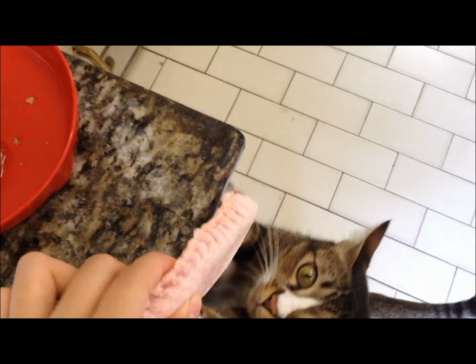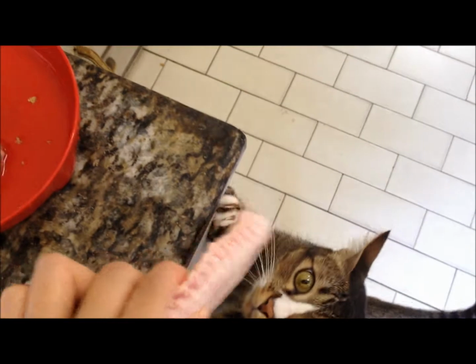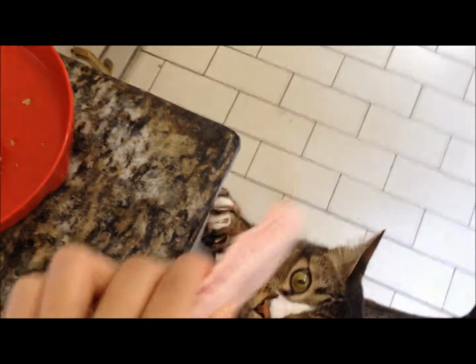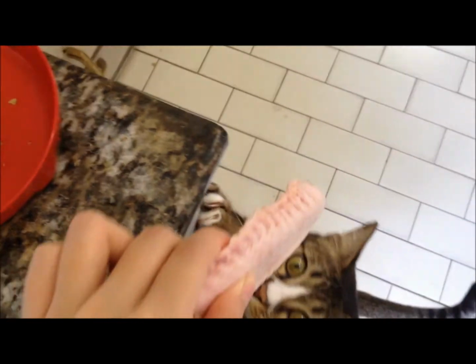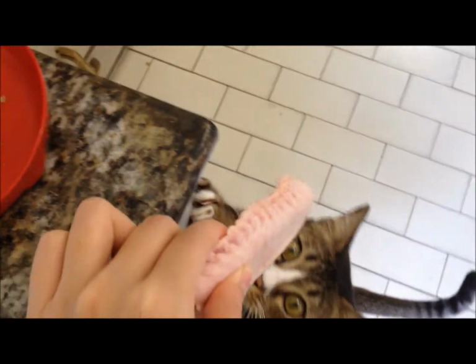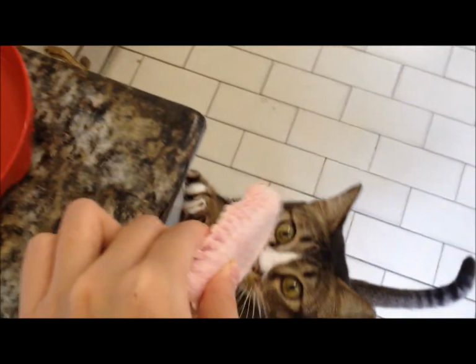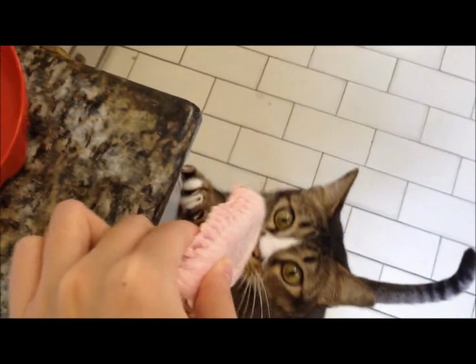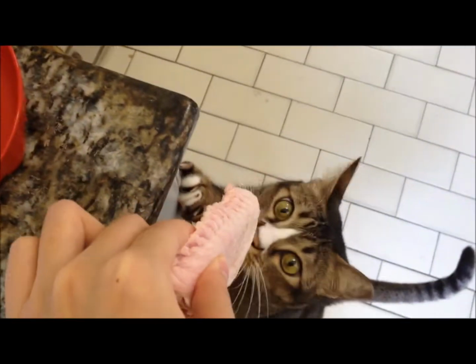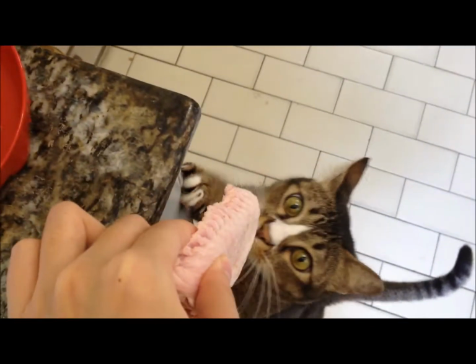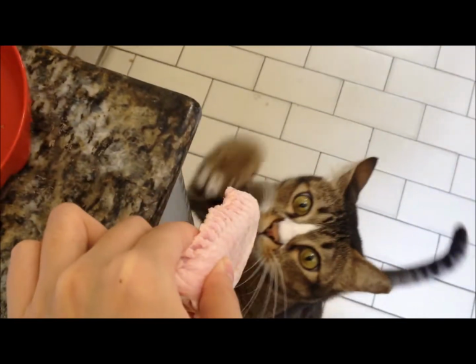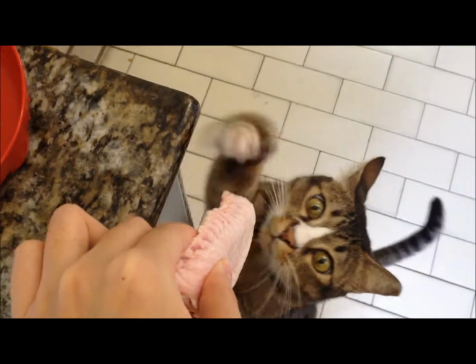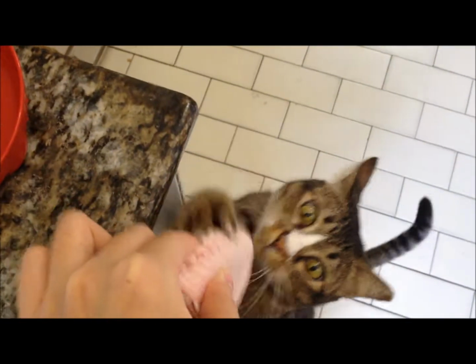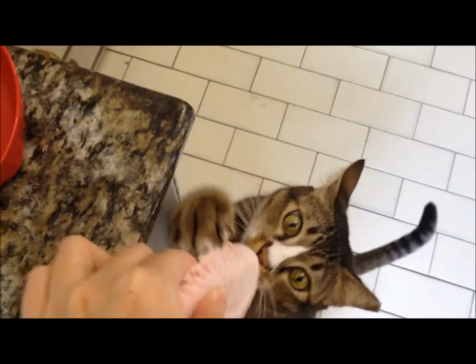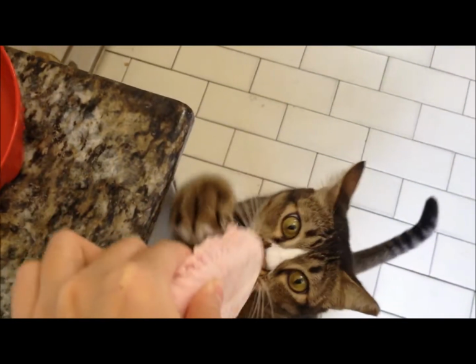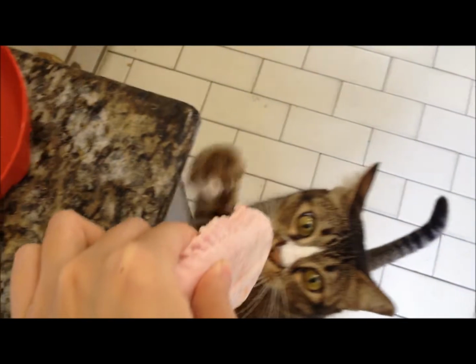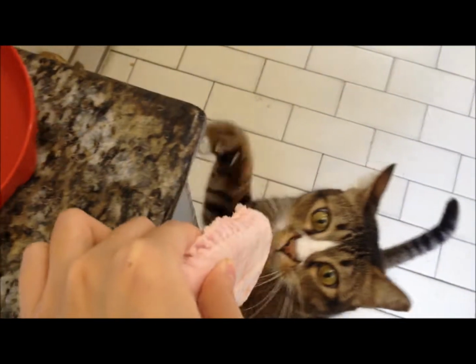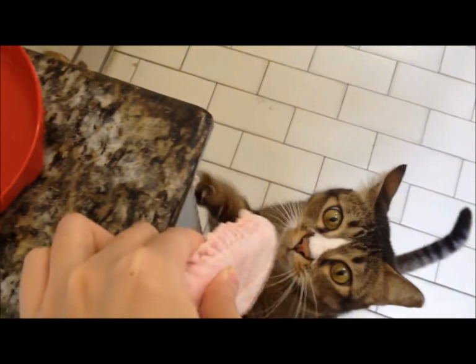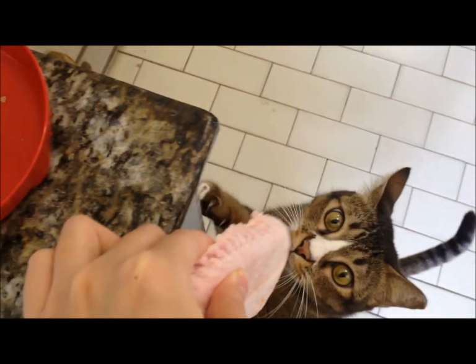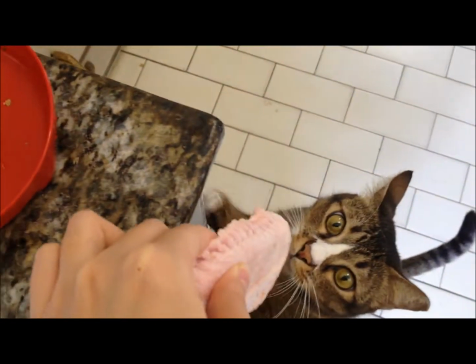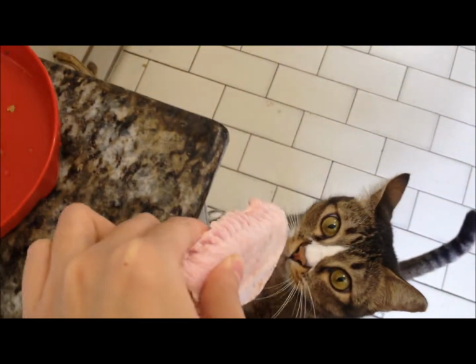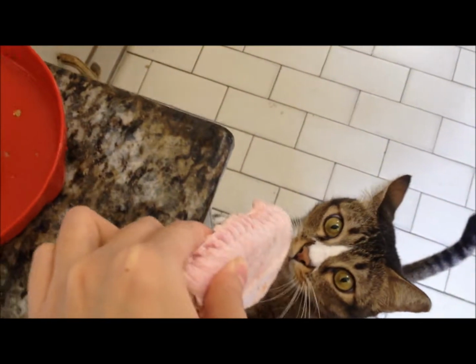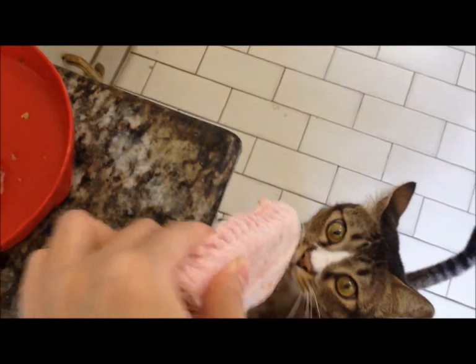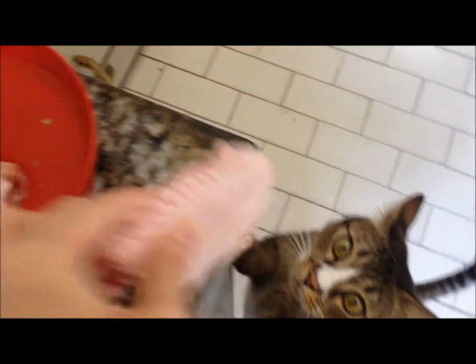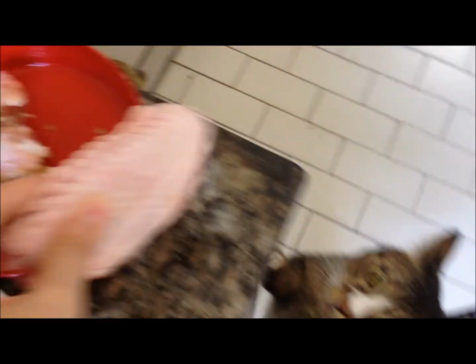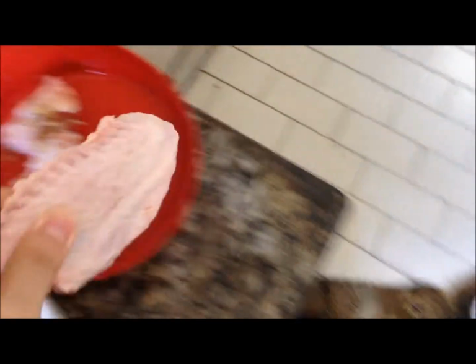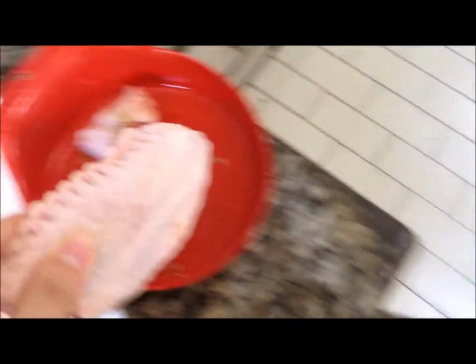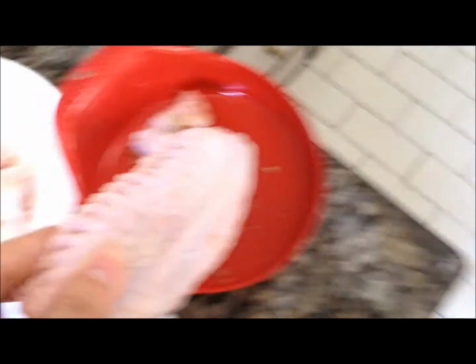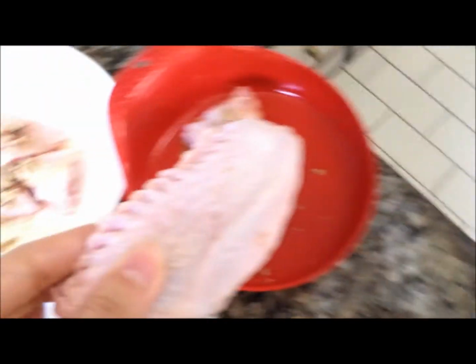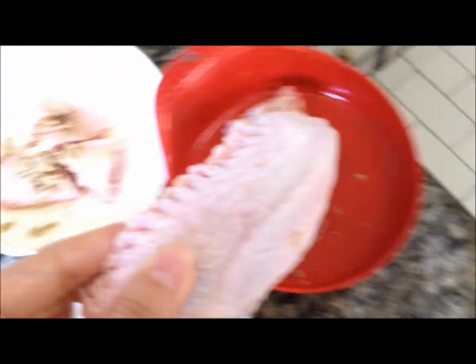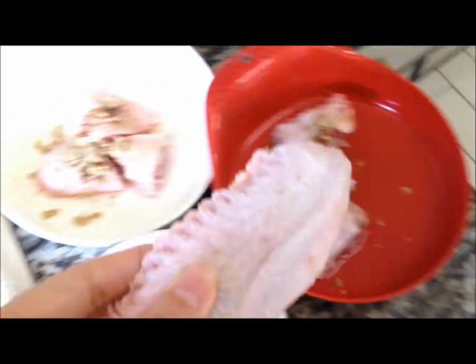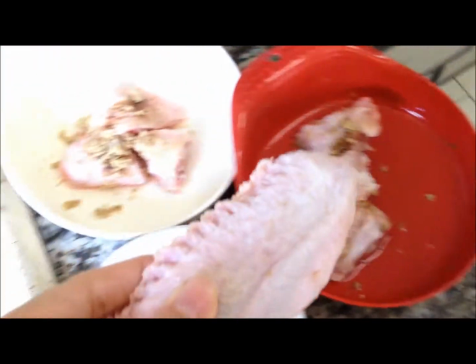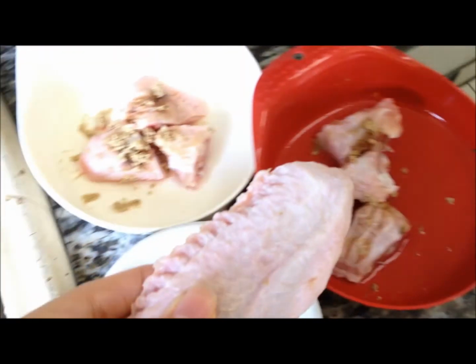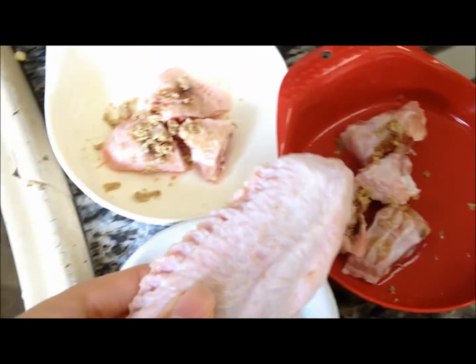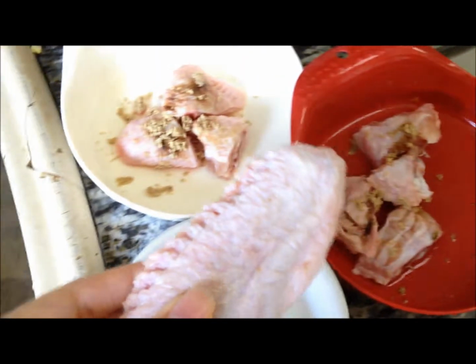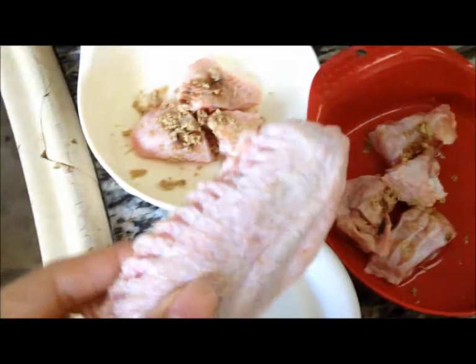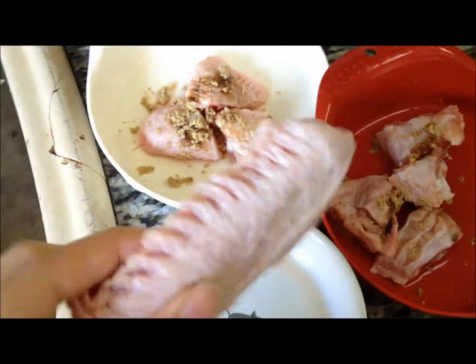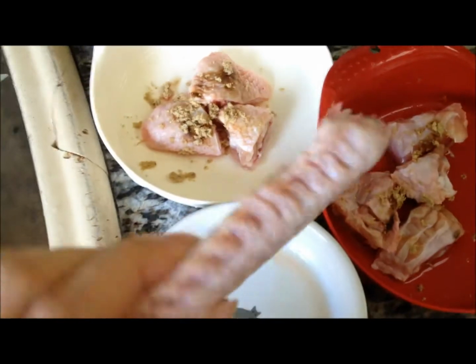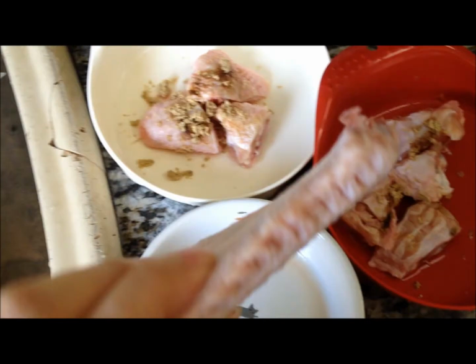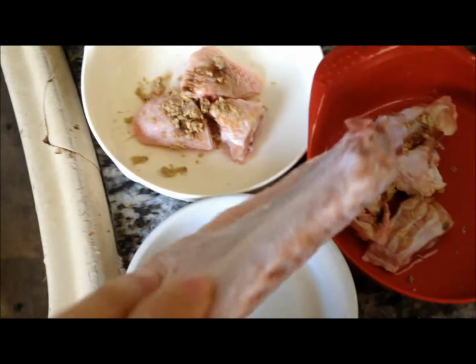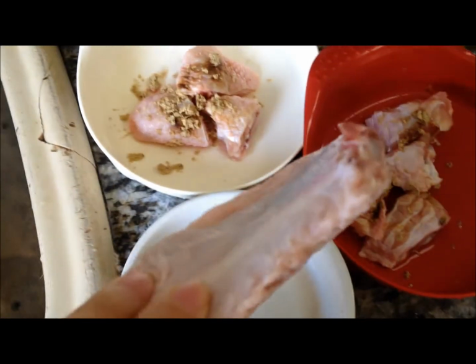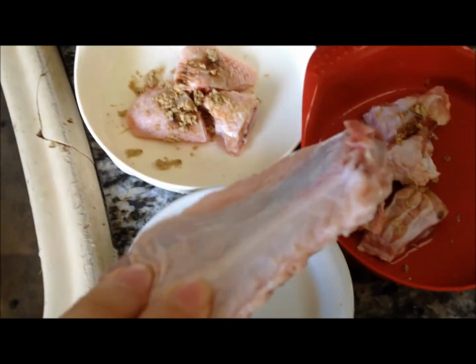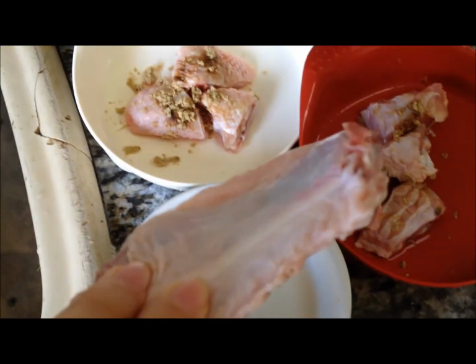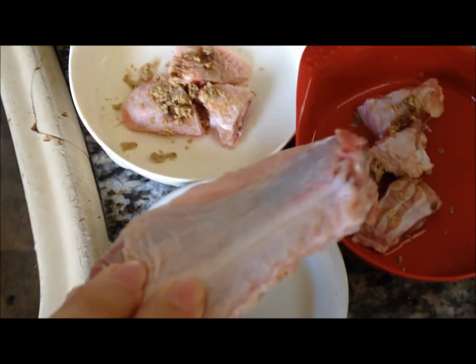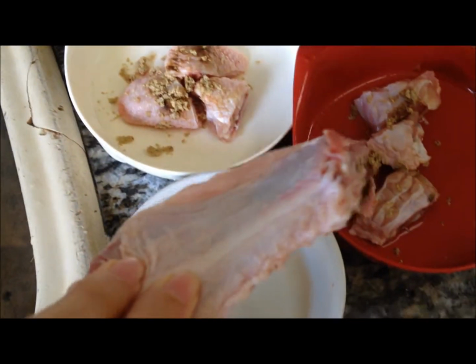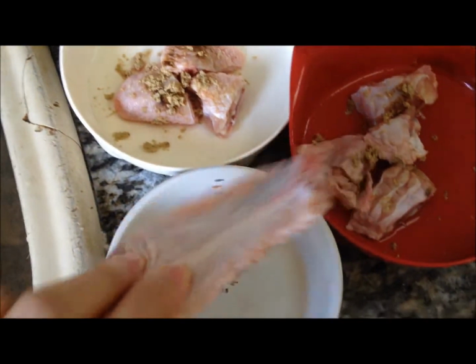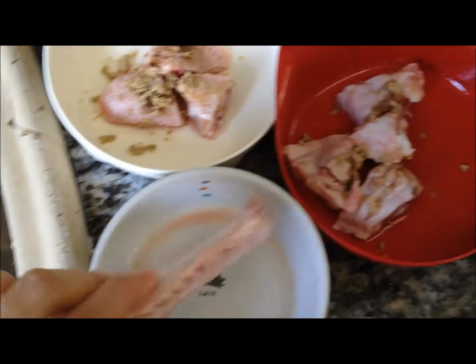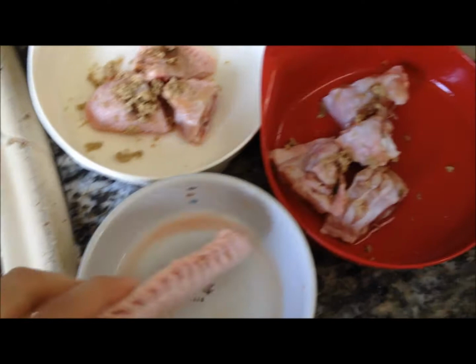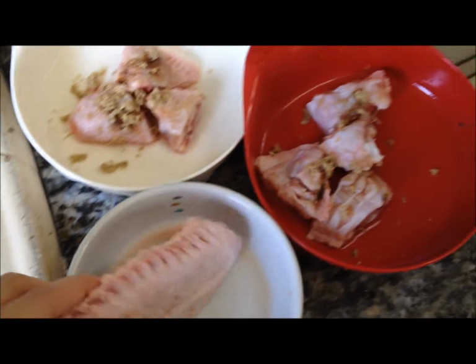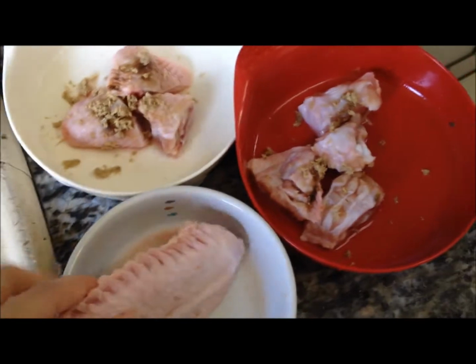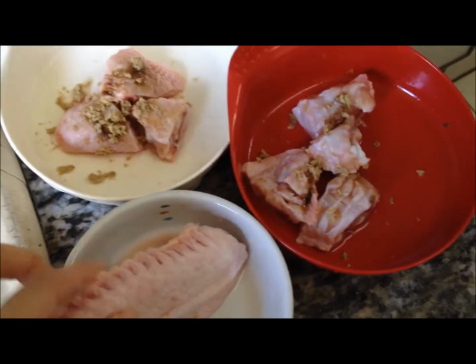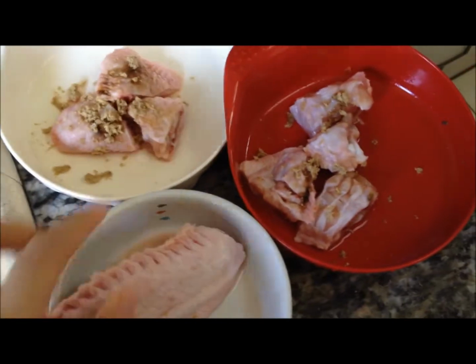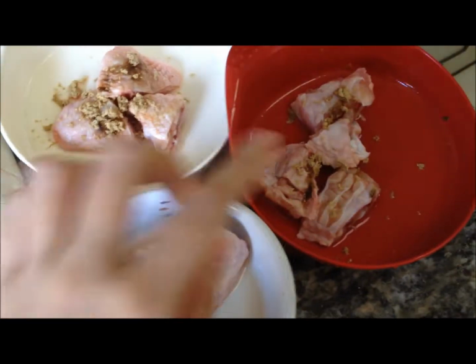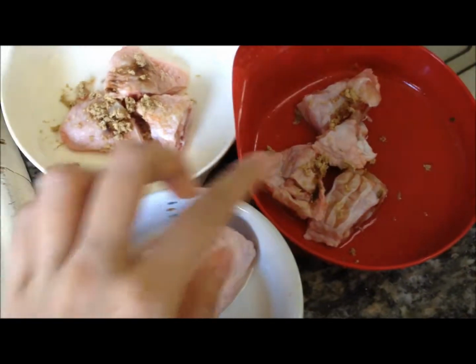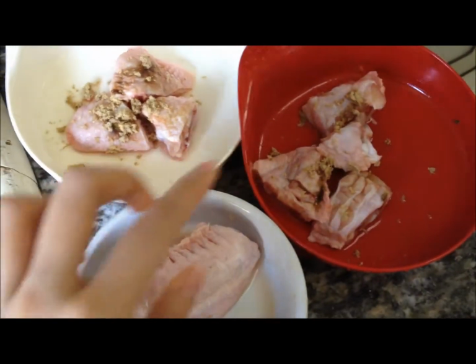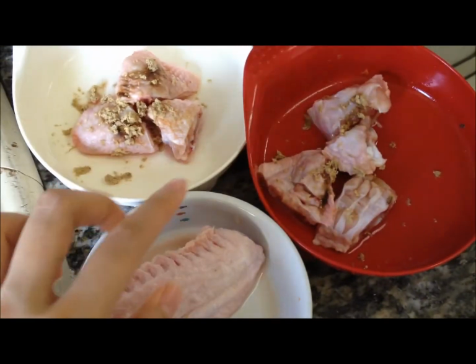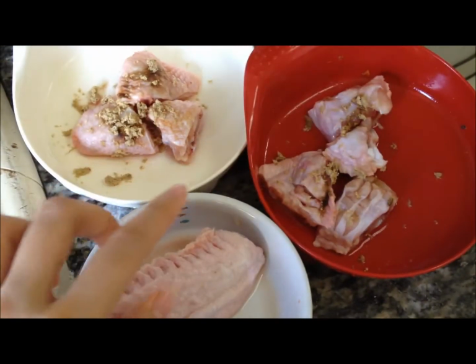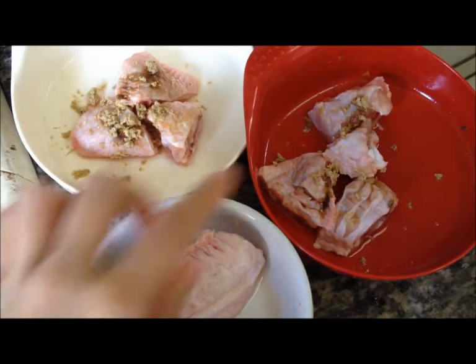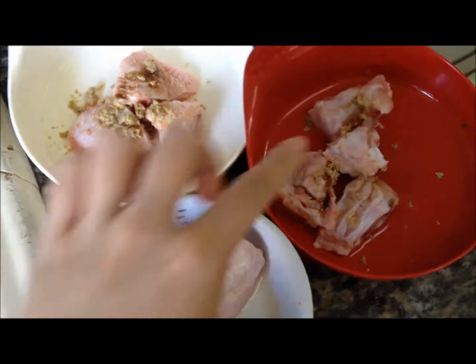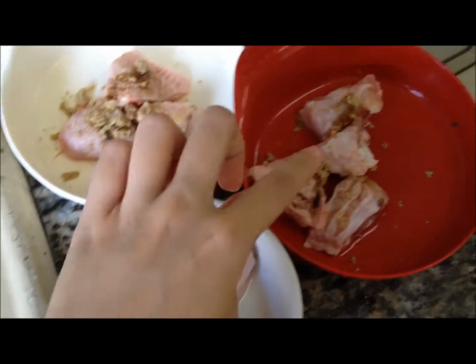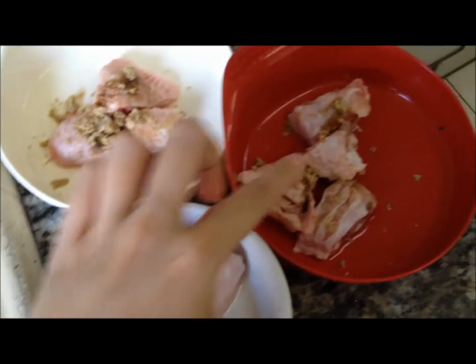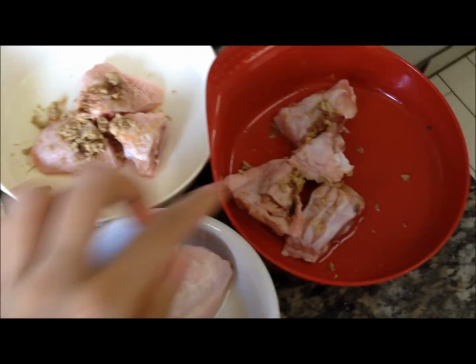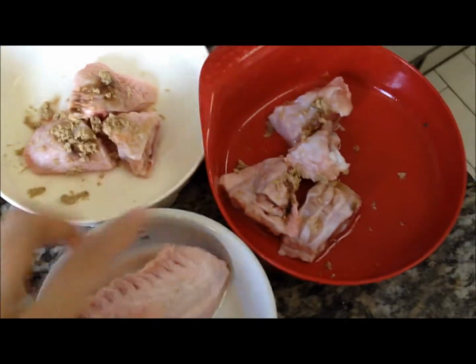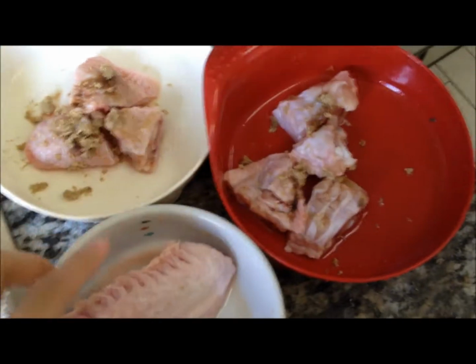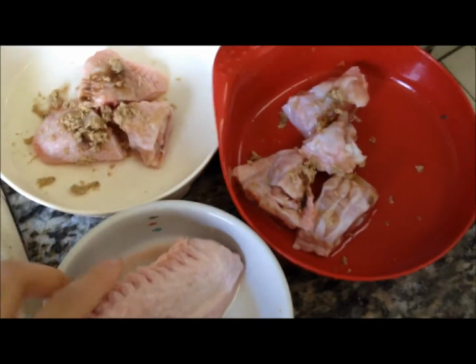This is Max — he wants his duck wing. This duck wing is only for Max because he's really big, and the rest are chicken wings for the smaller cats.